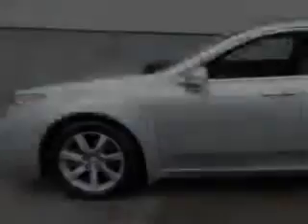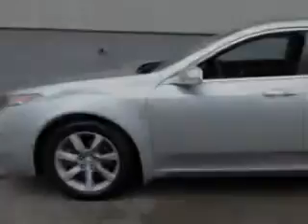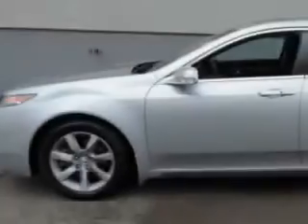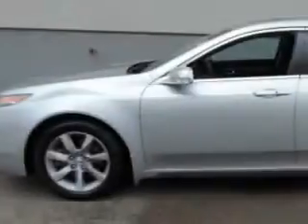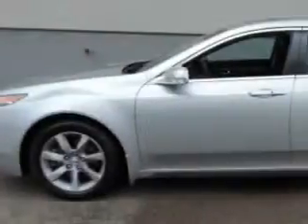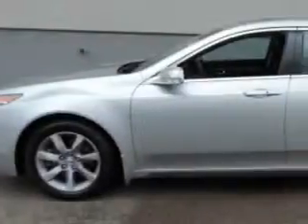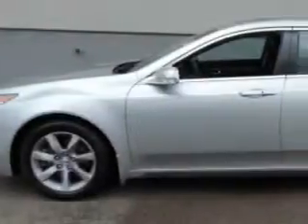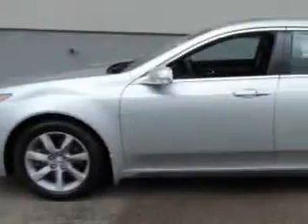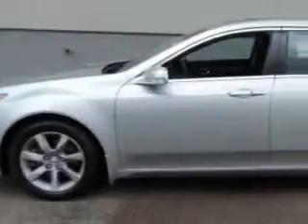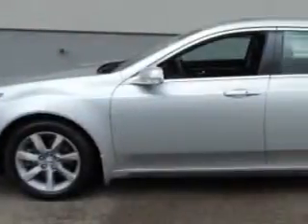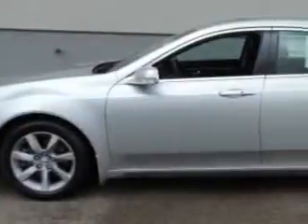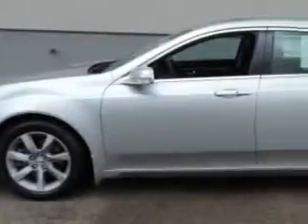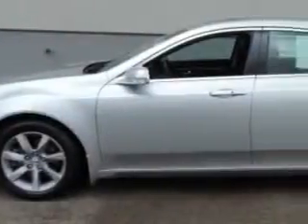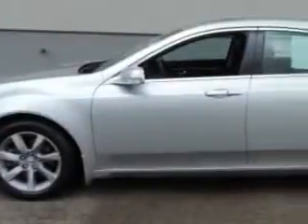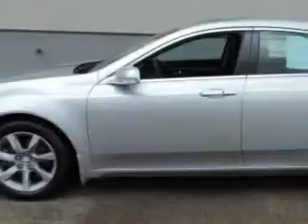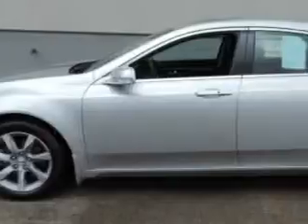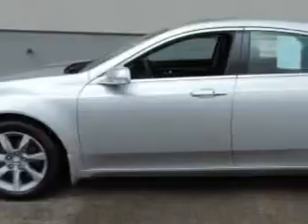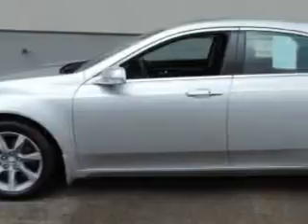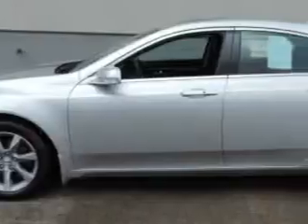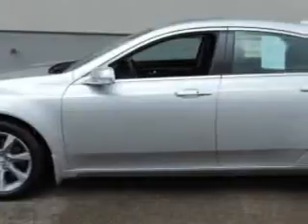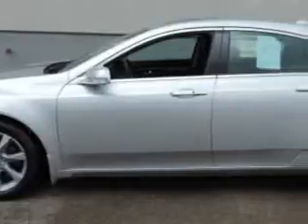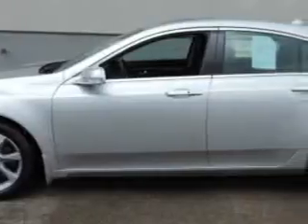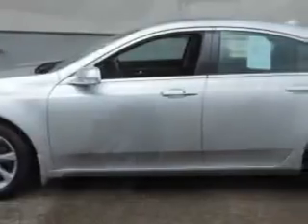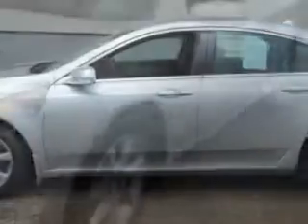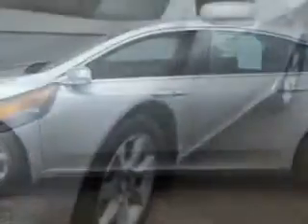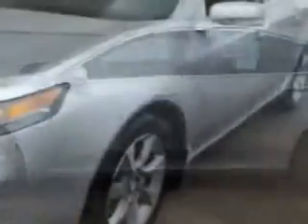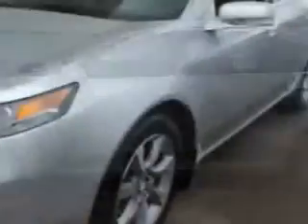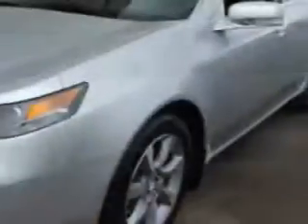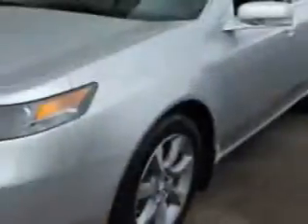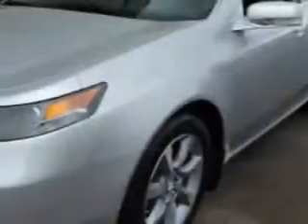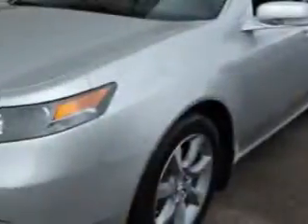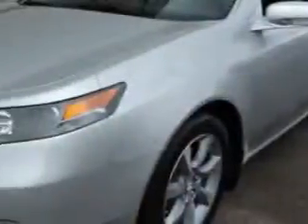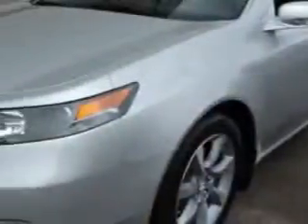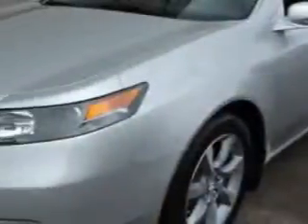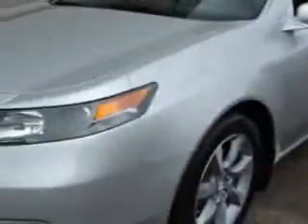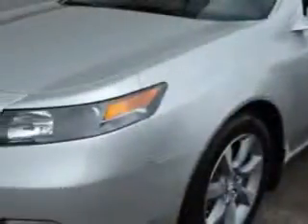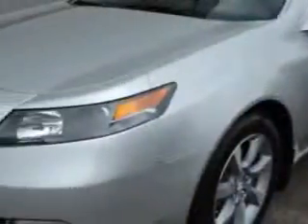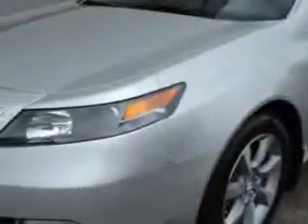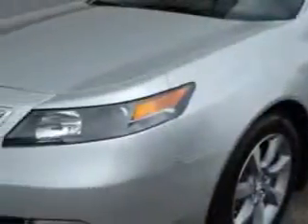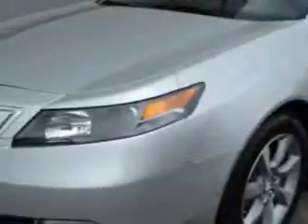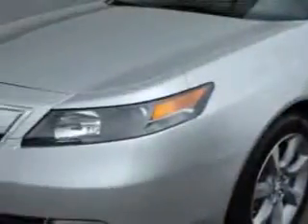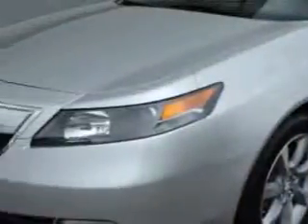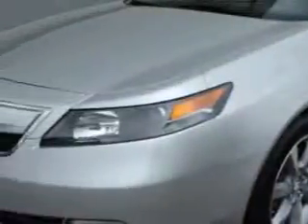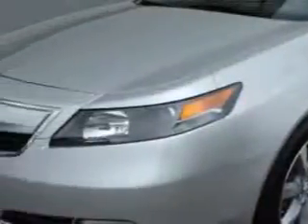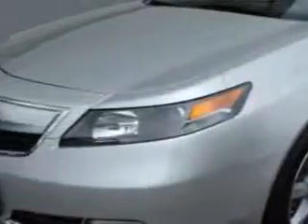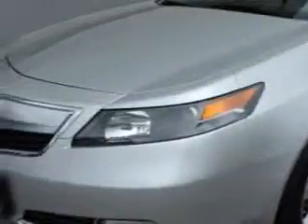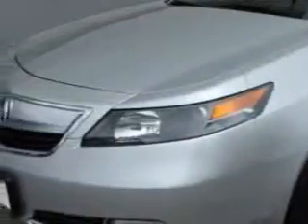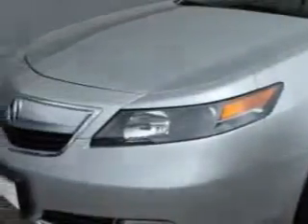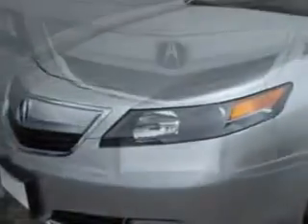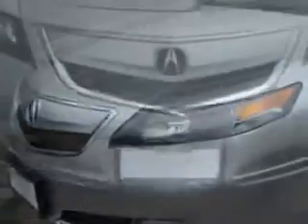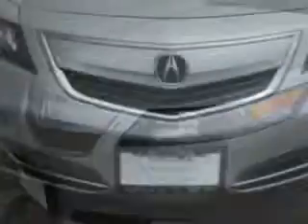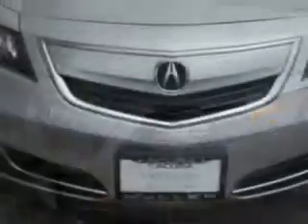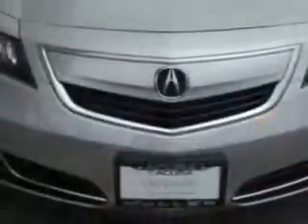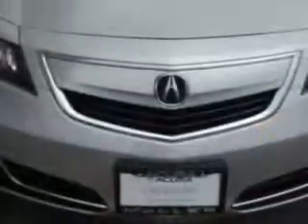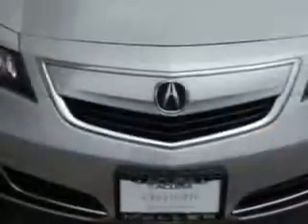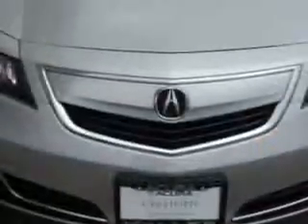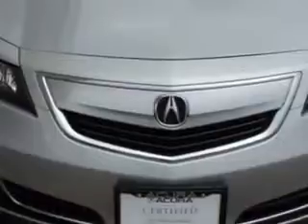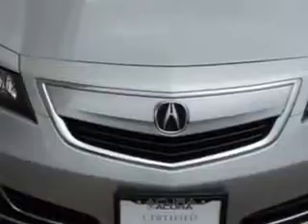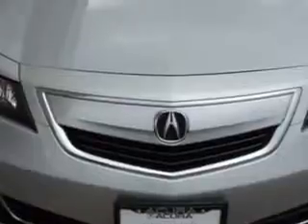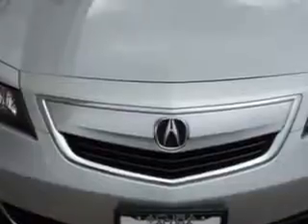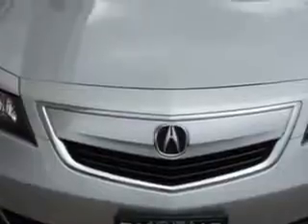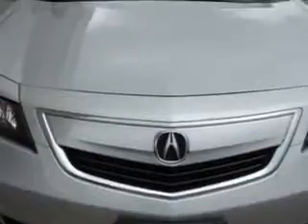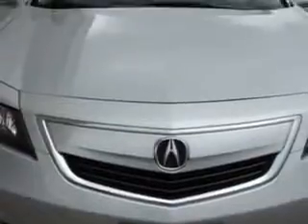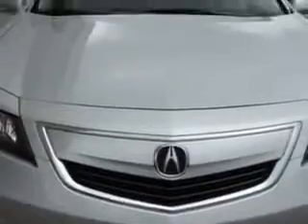Imagine driving this Silvermoon 2012 Acura TL 4-Door Sedan Technology, equipped with a 6-cylinder engine and an automatic transmission.